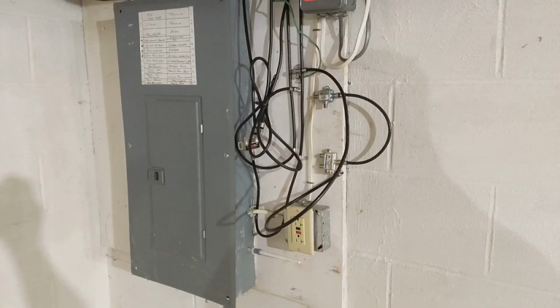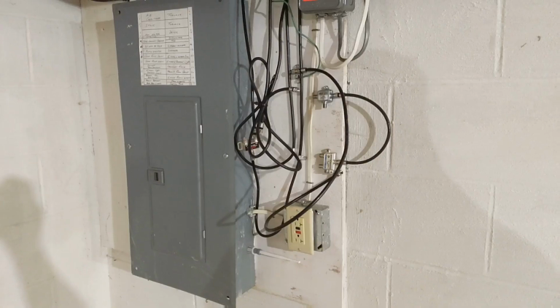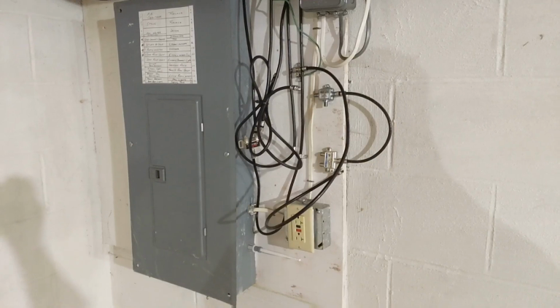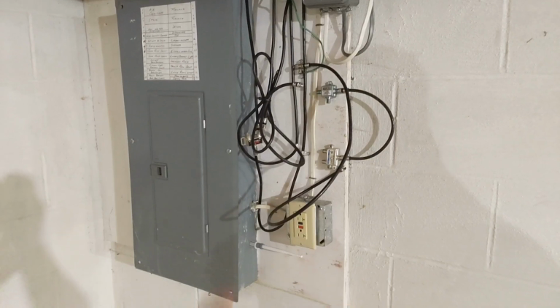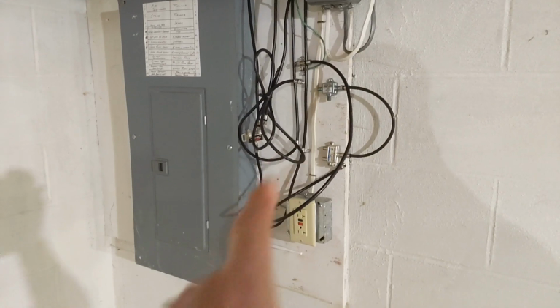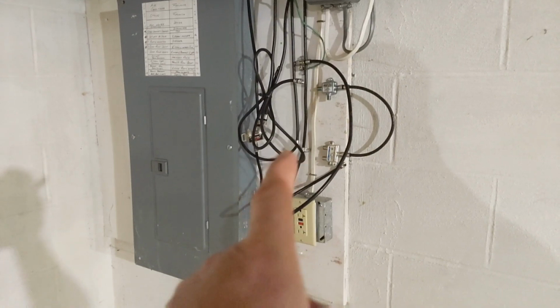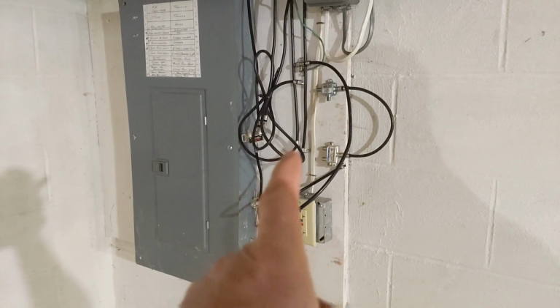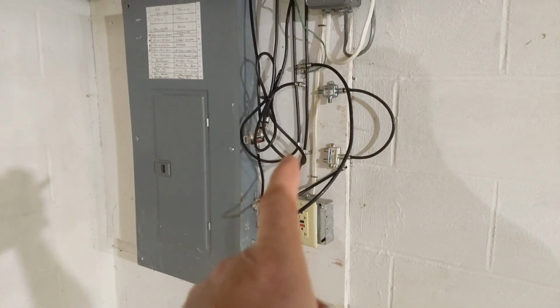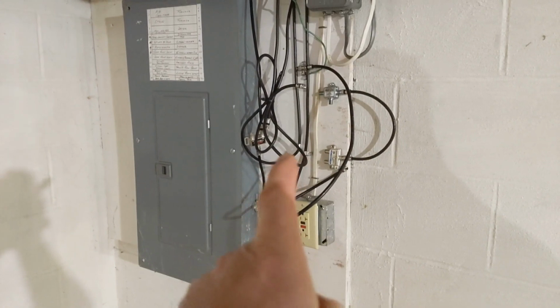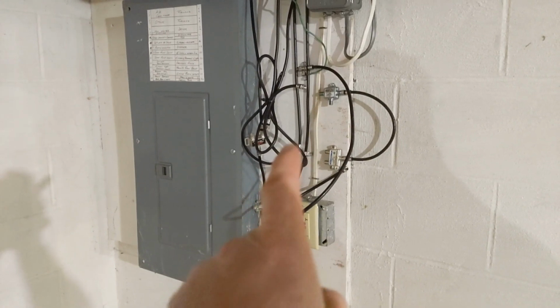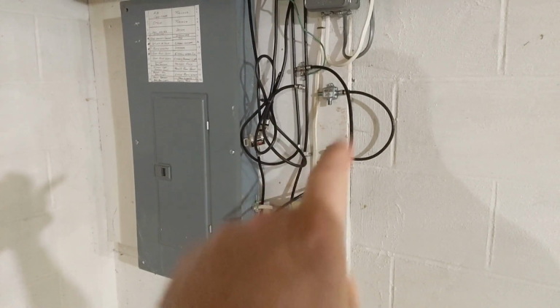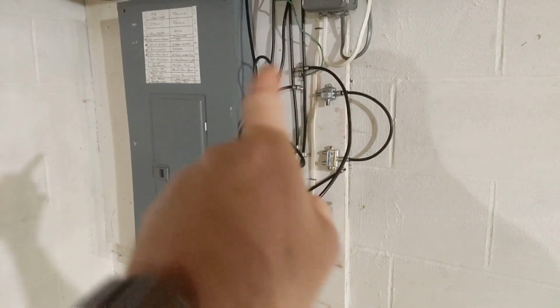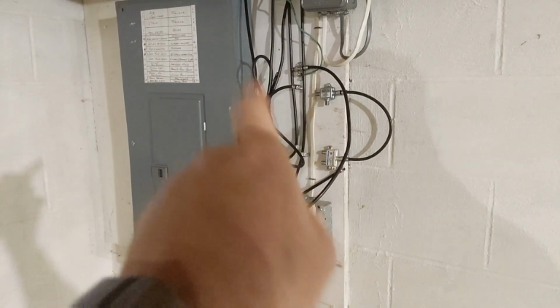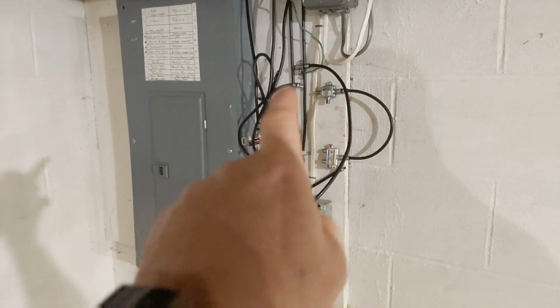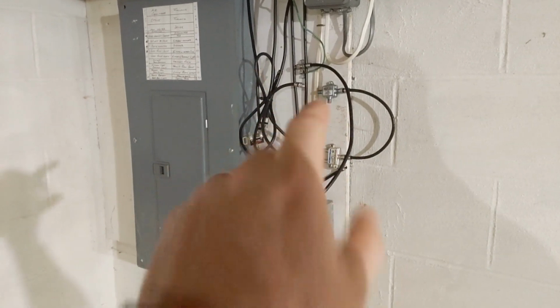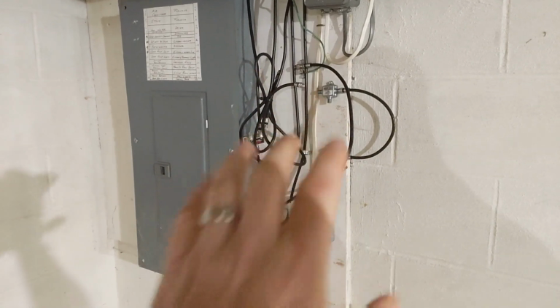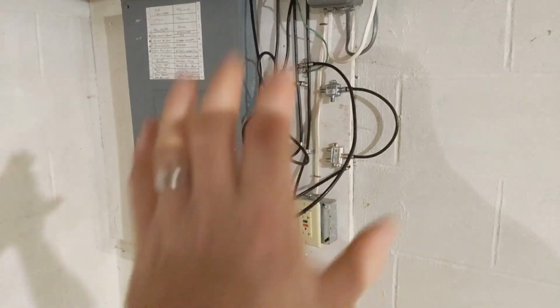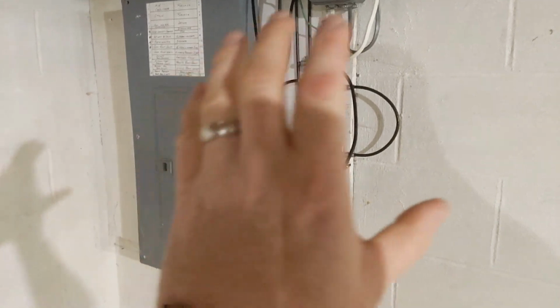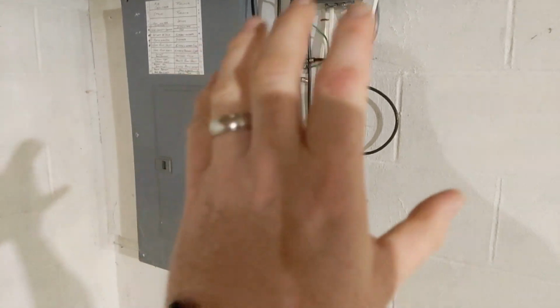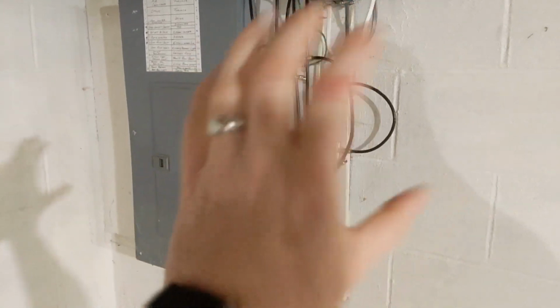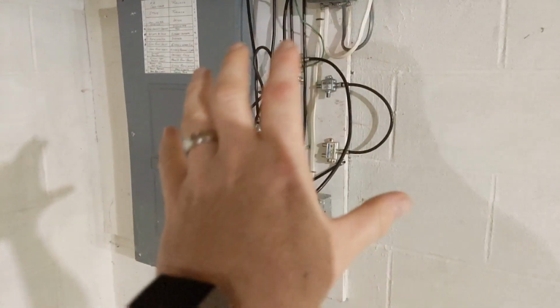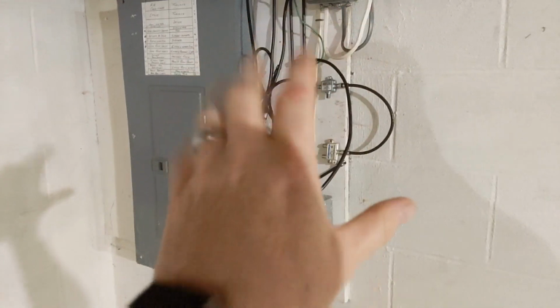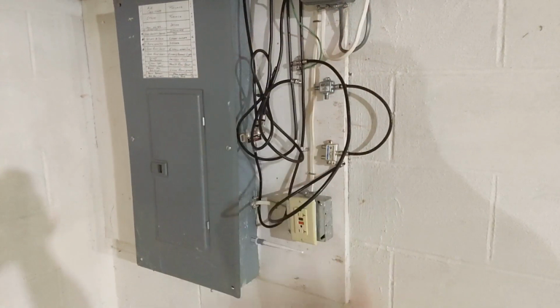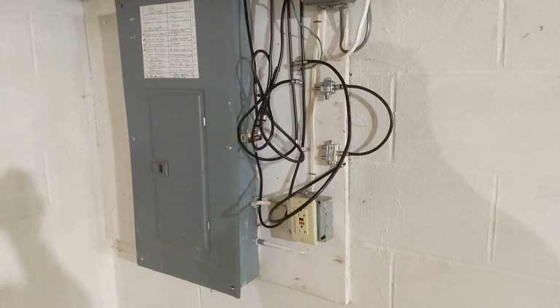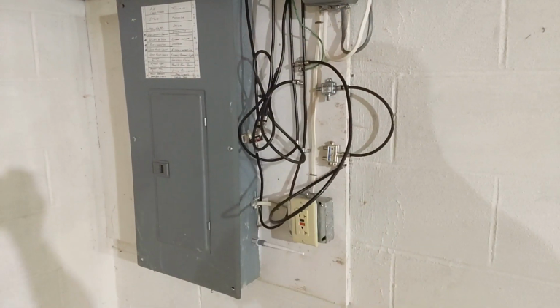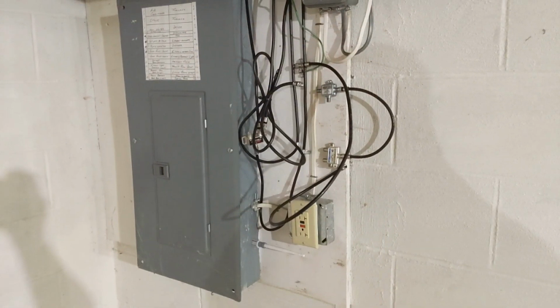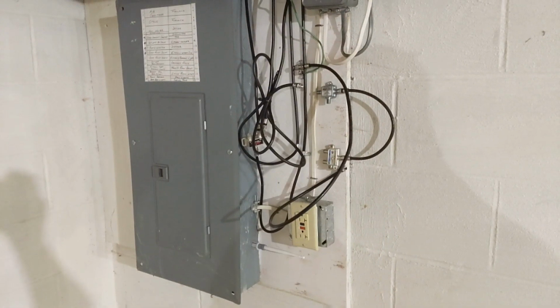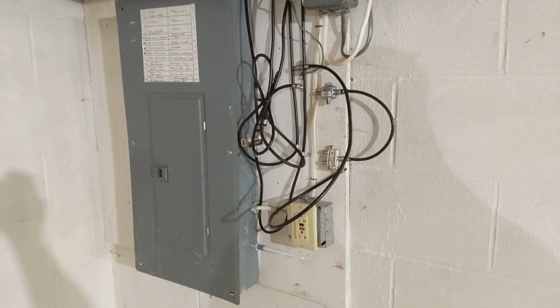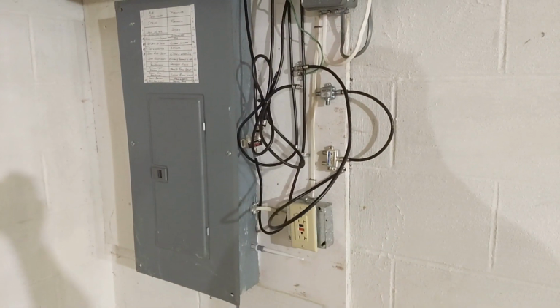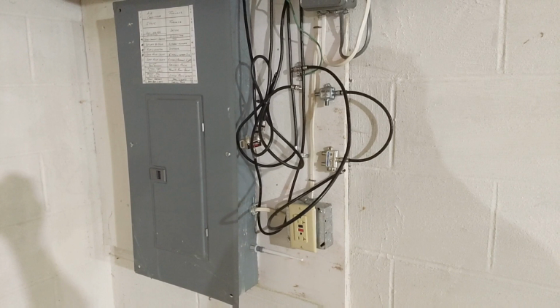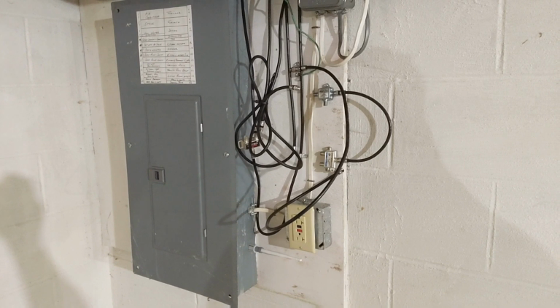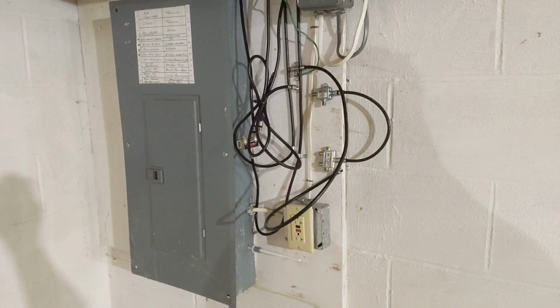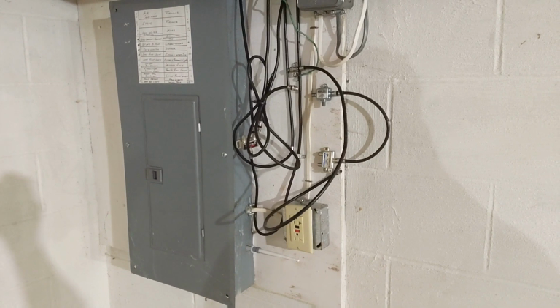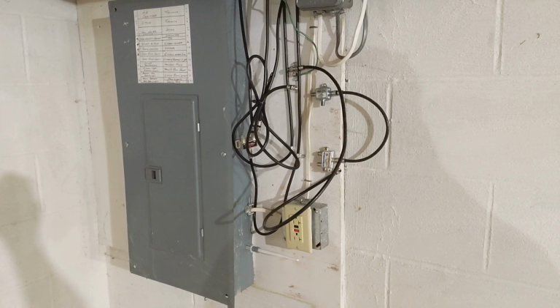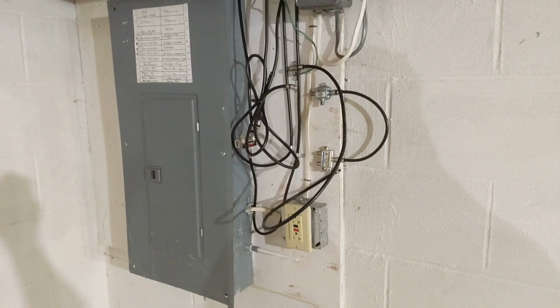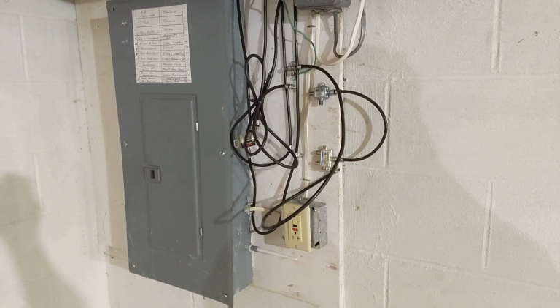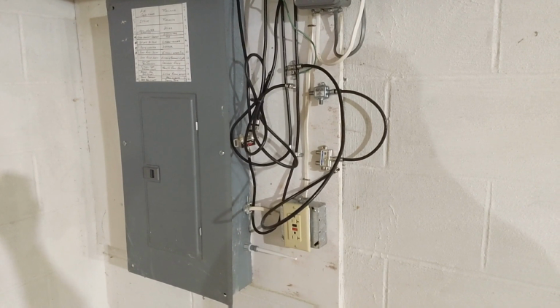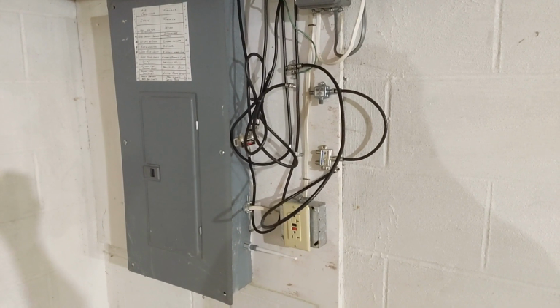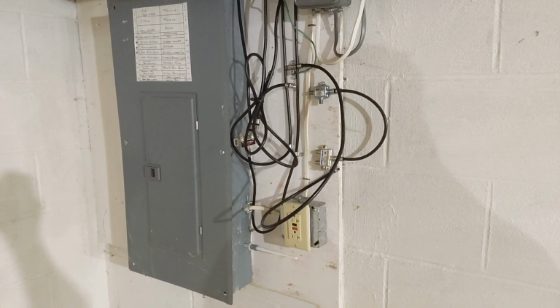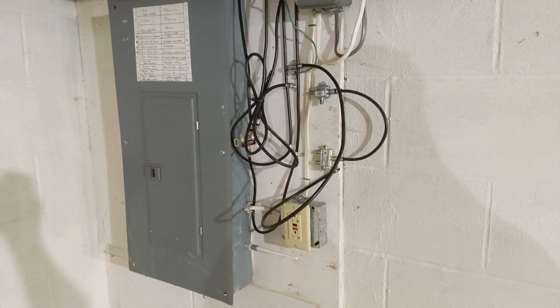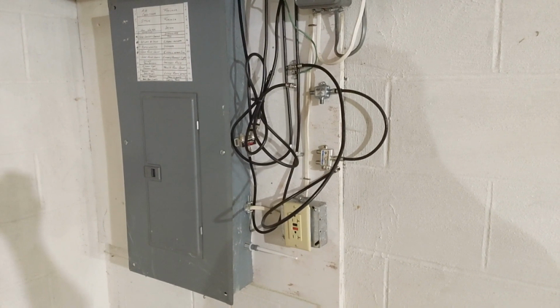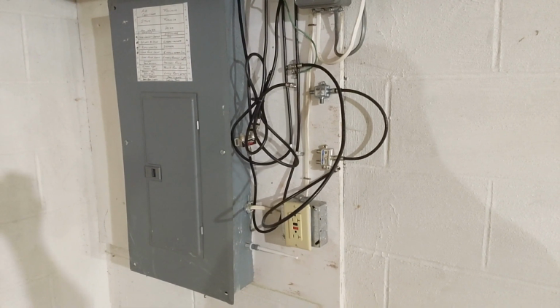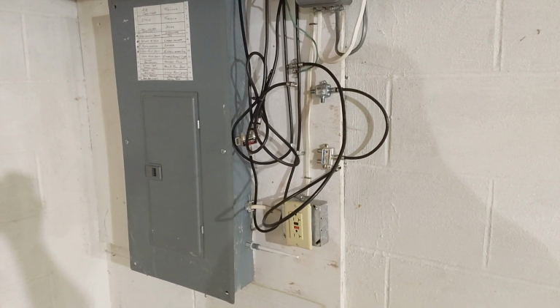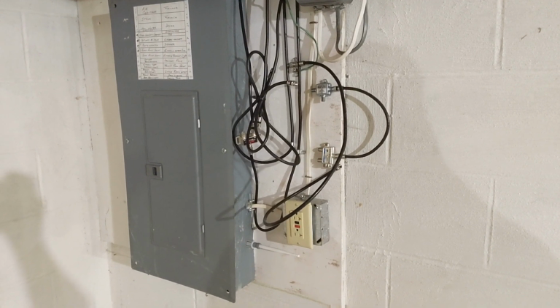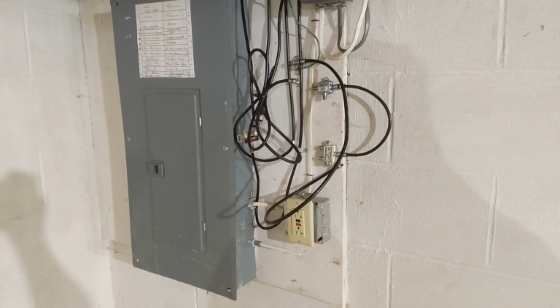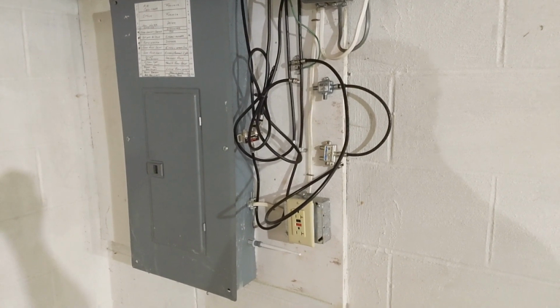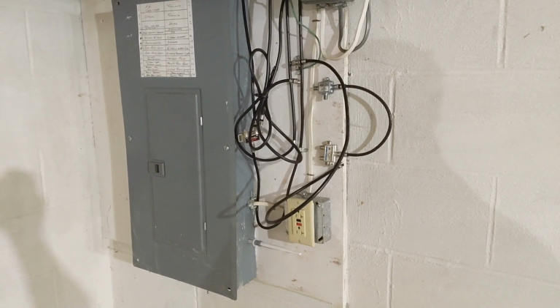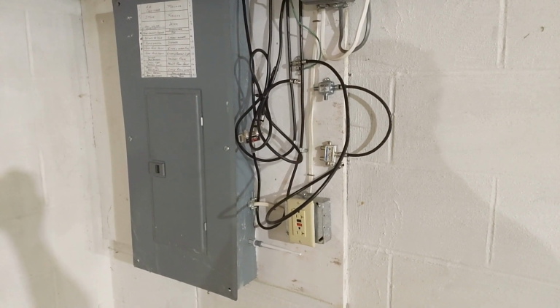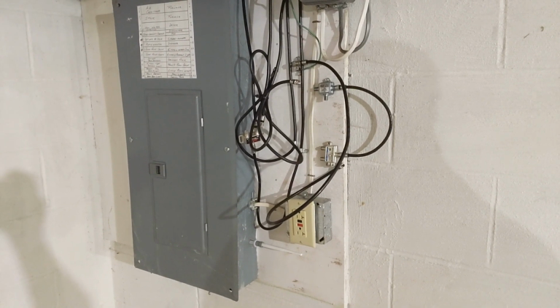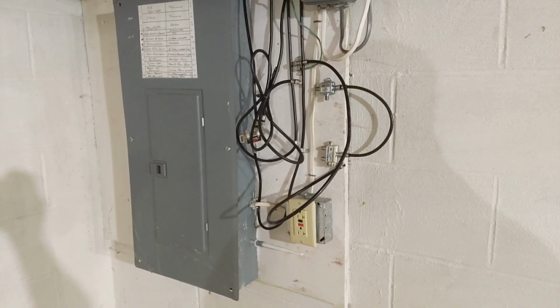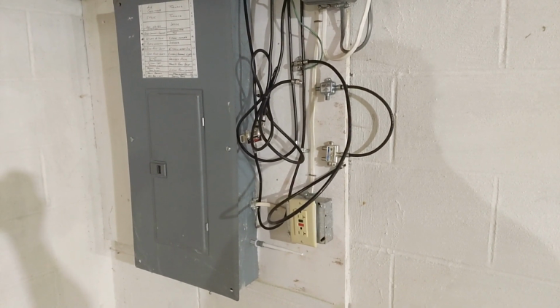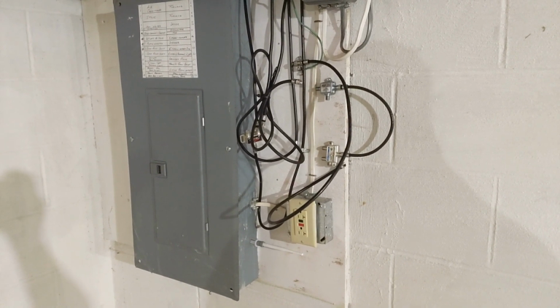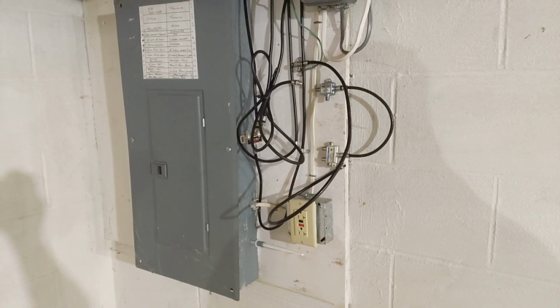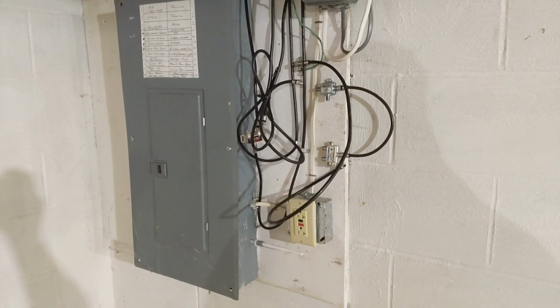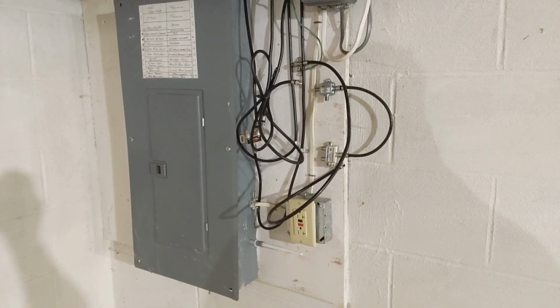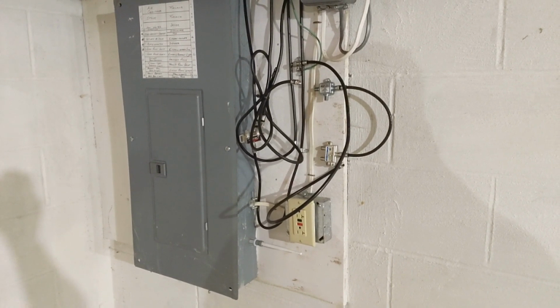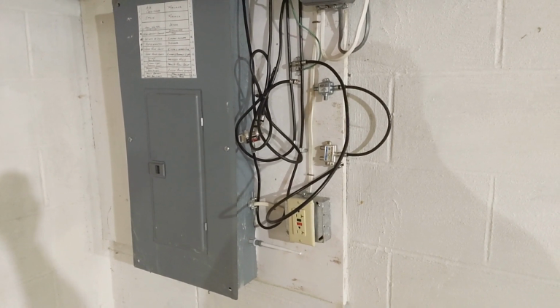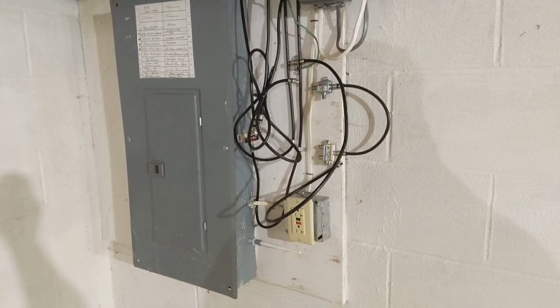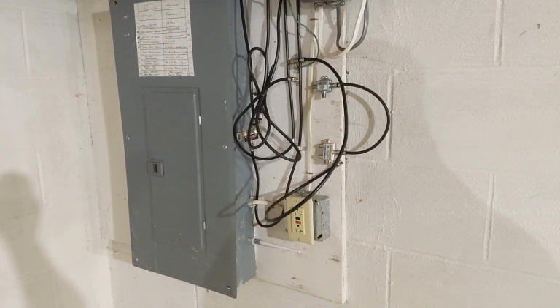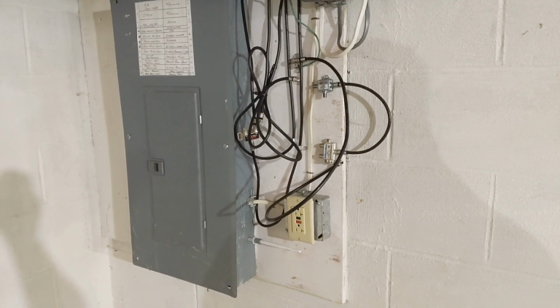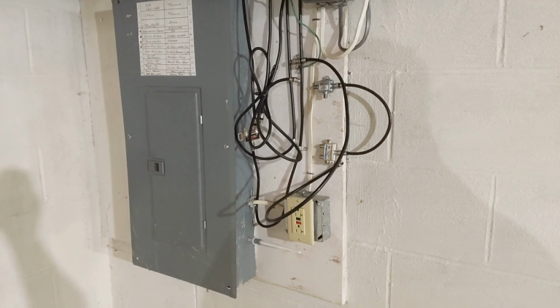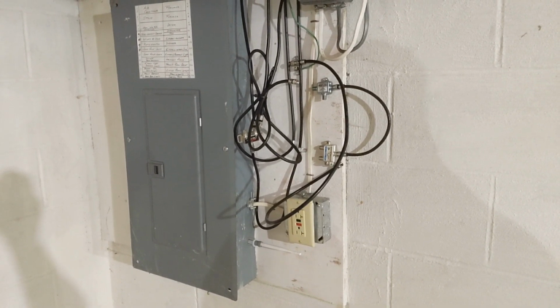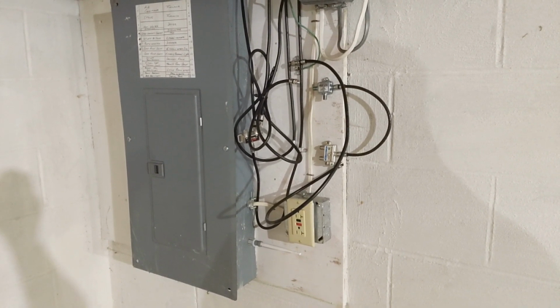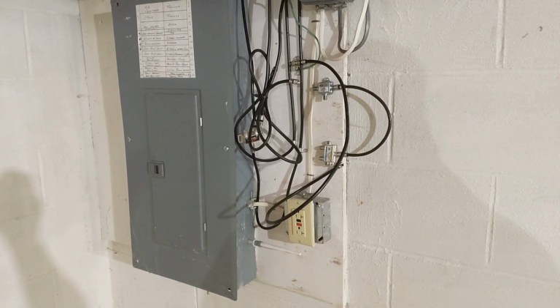Quick disclaimer here: the spaghetti mess of wiring was left by Spectrum on a recent cable install. I guess I need to go back and clean that mess up.